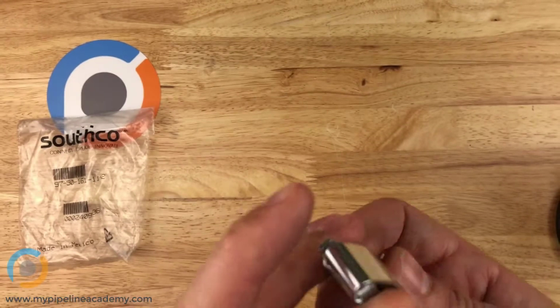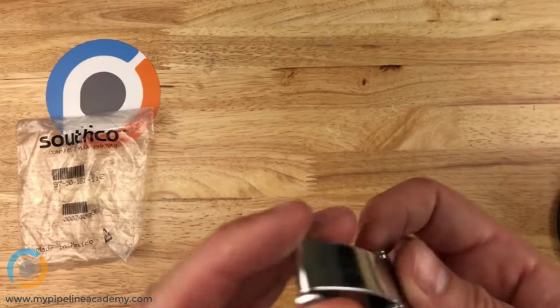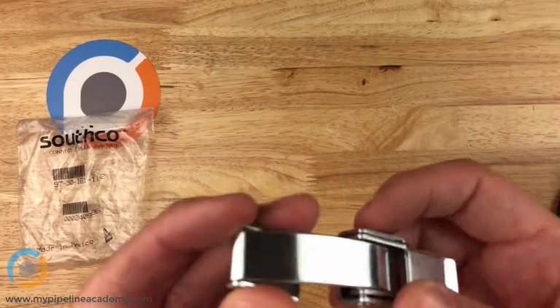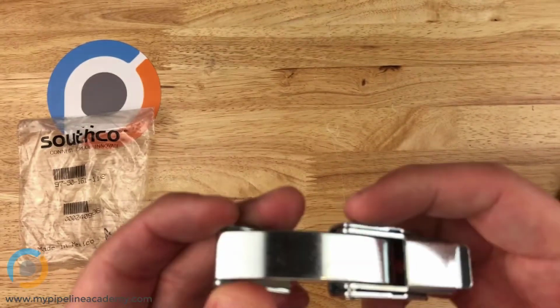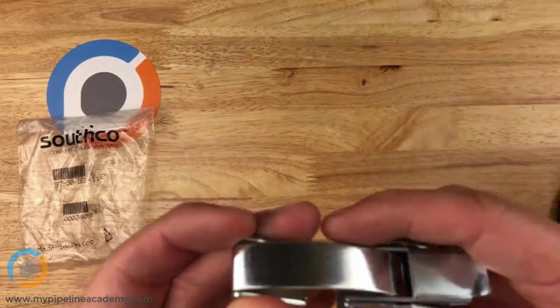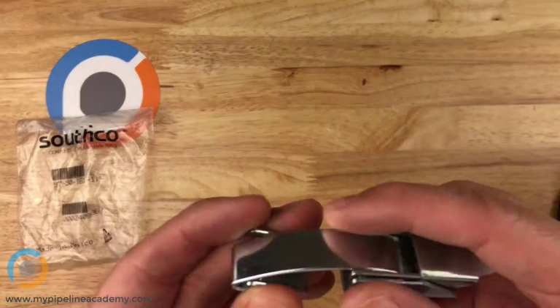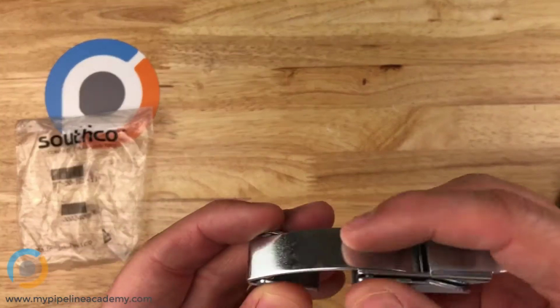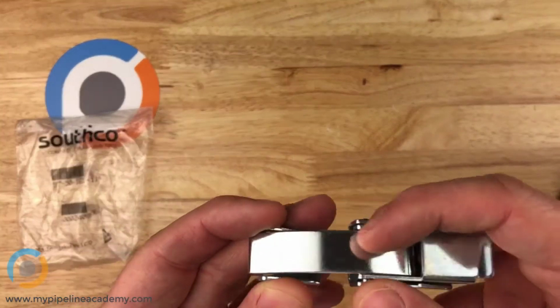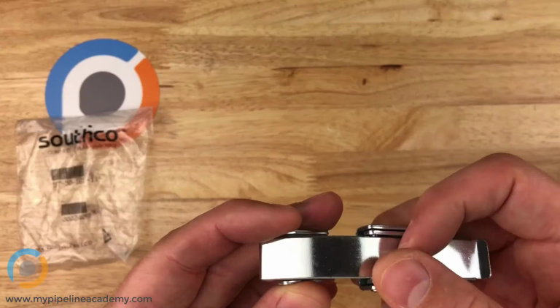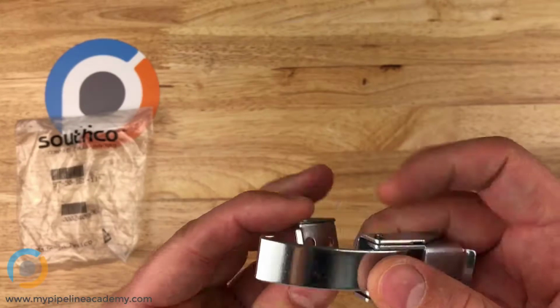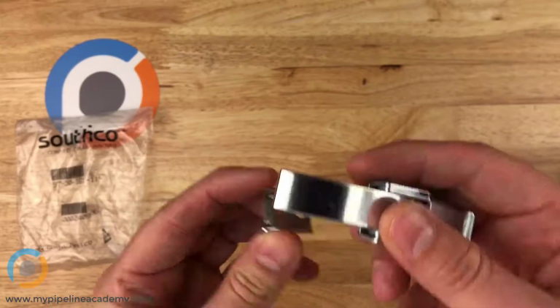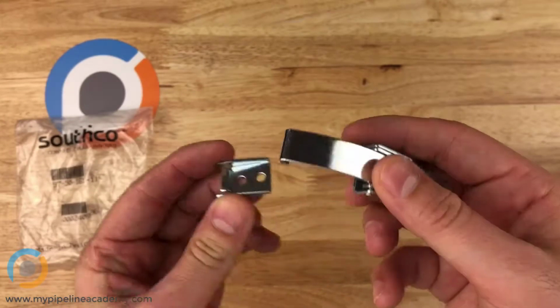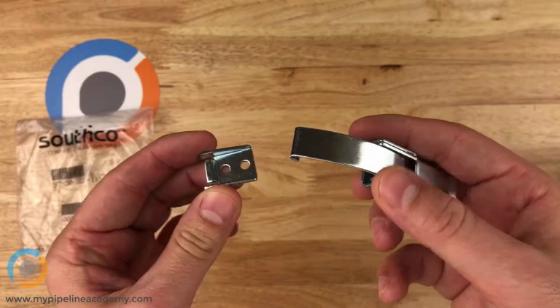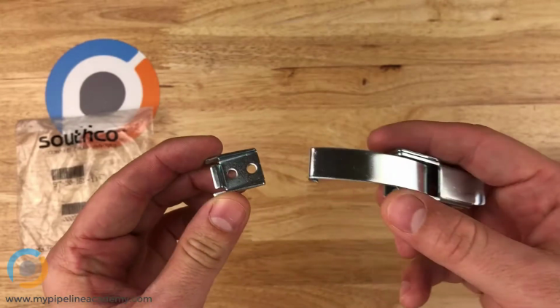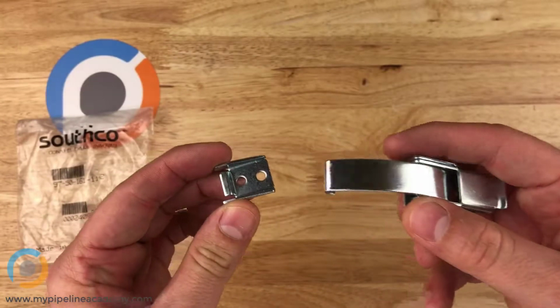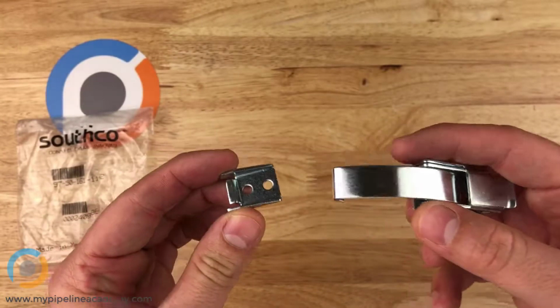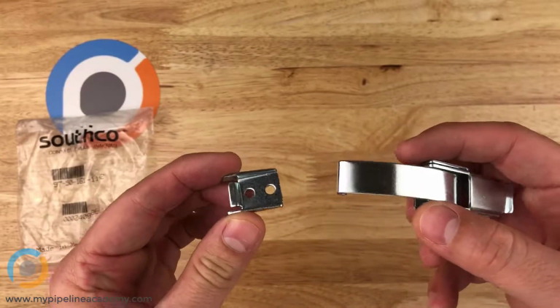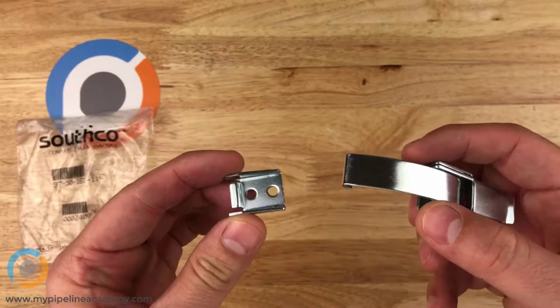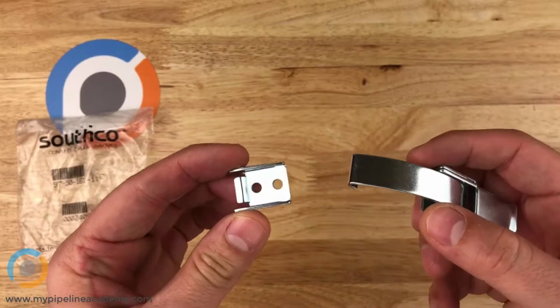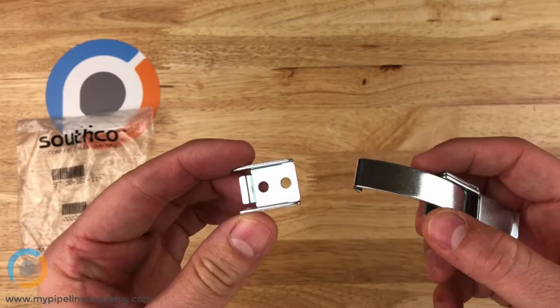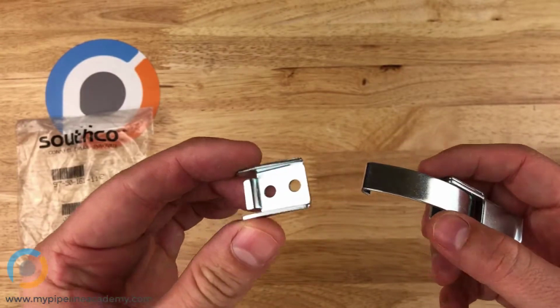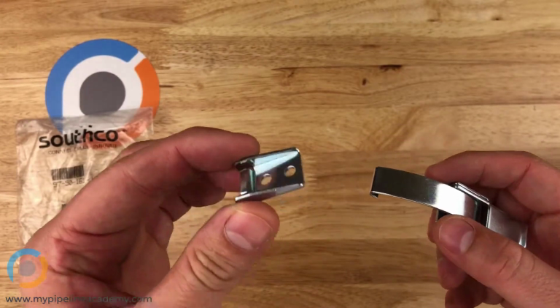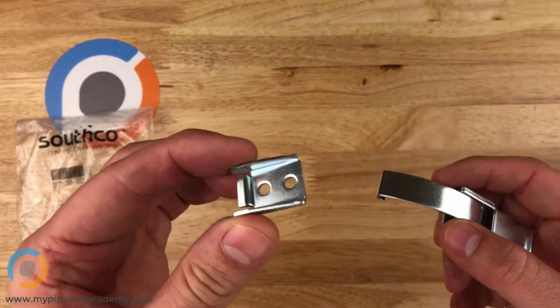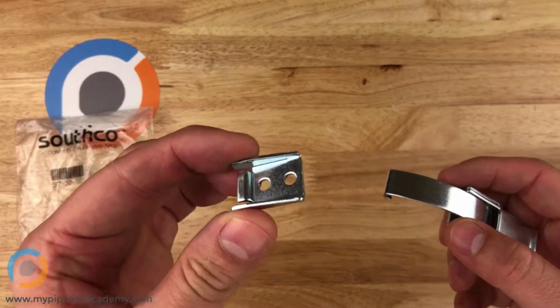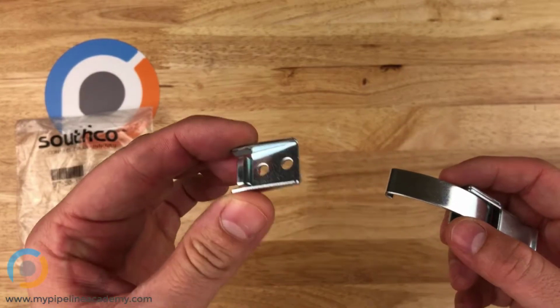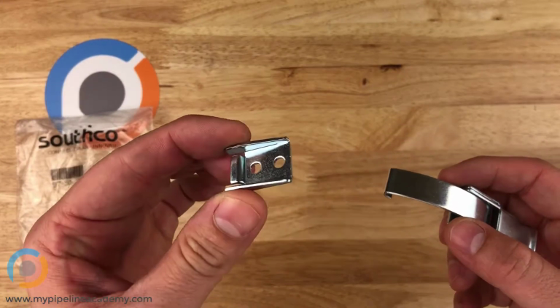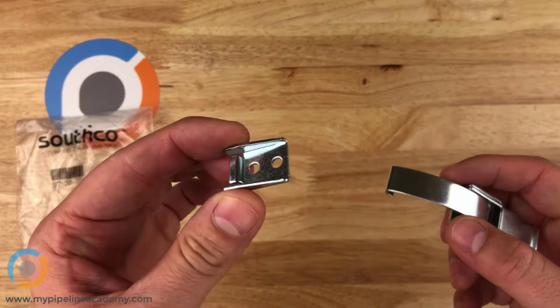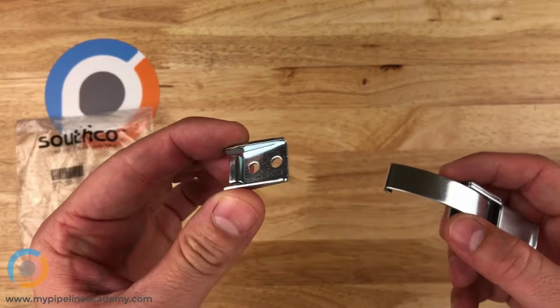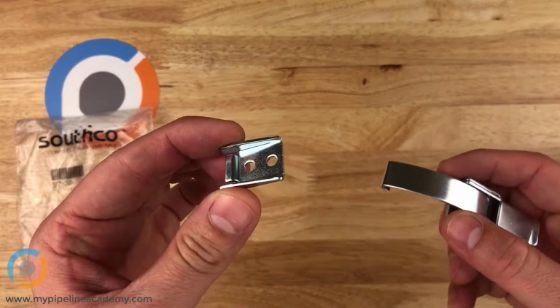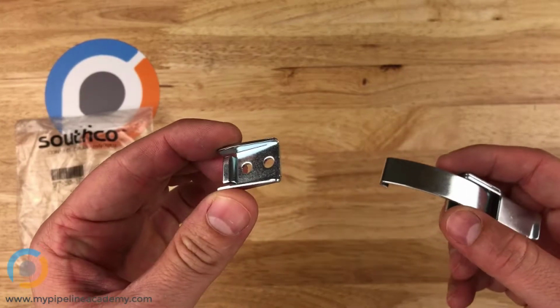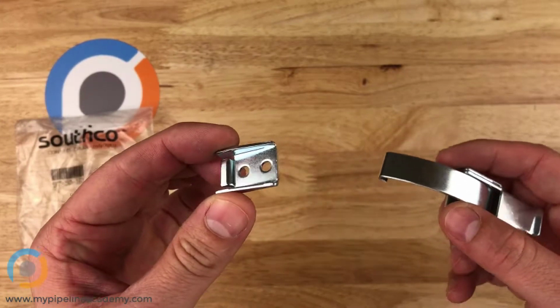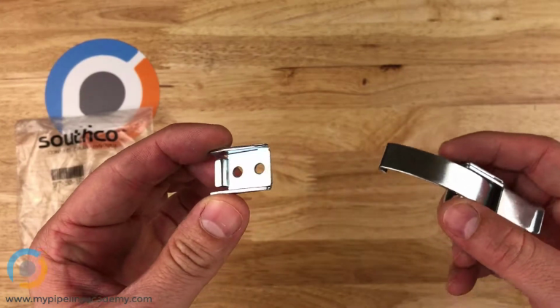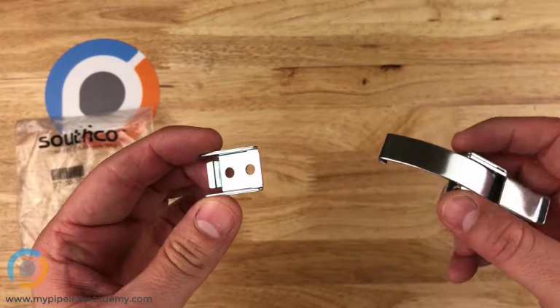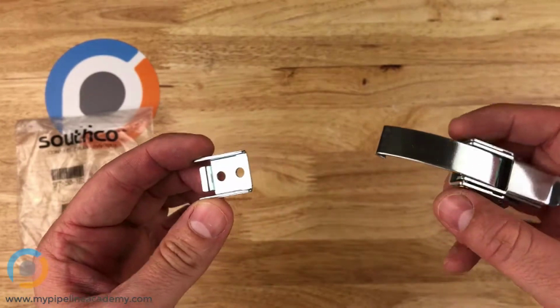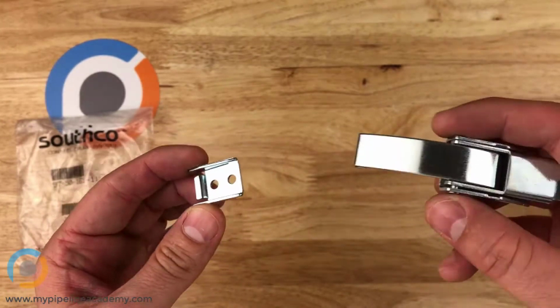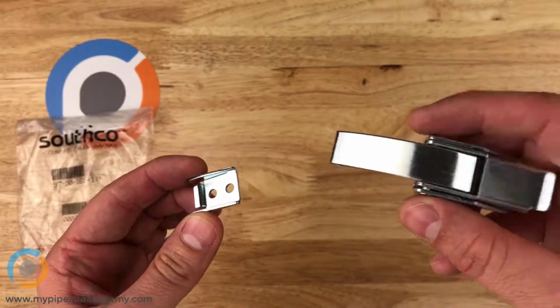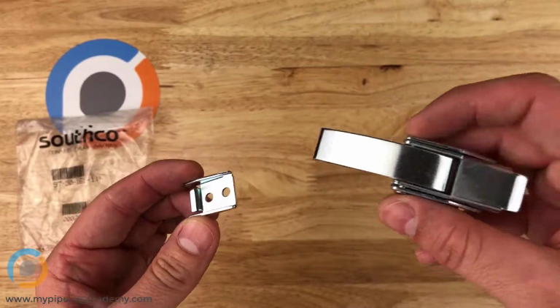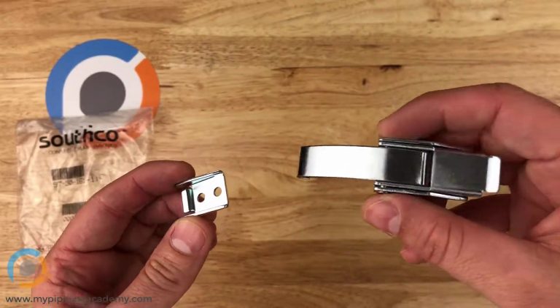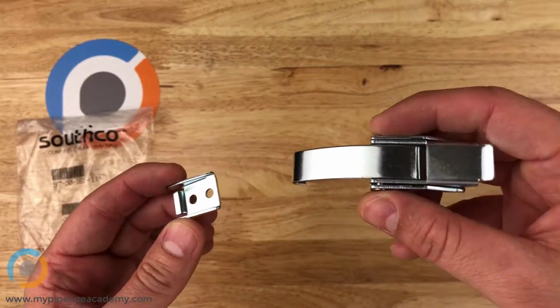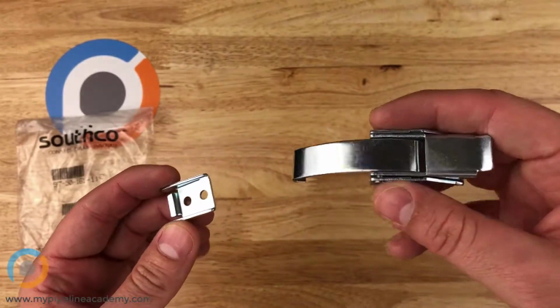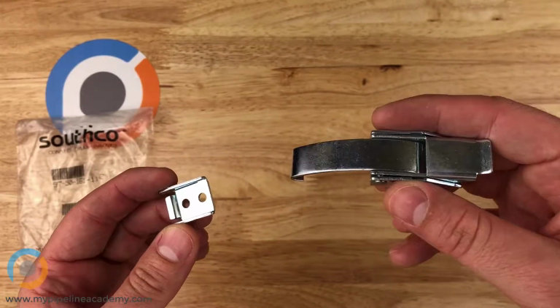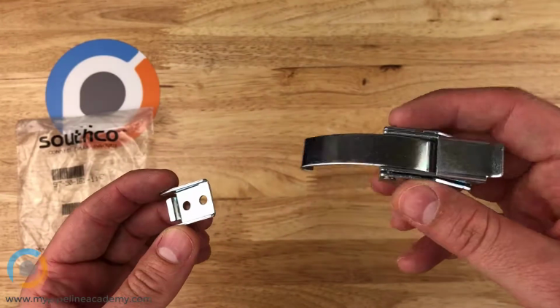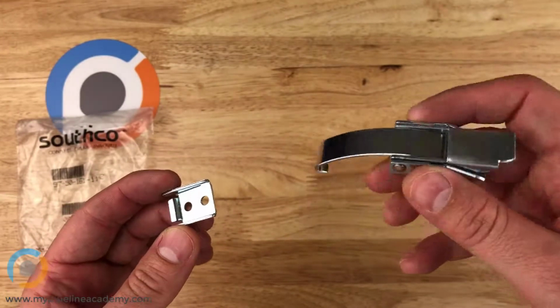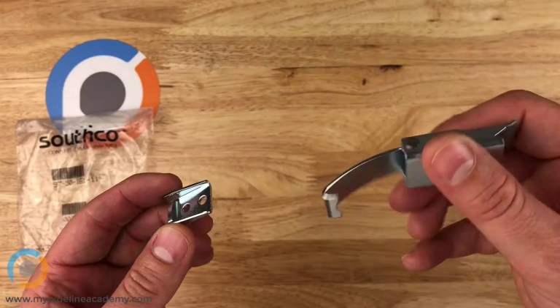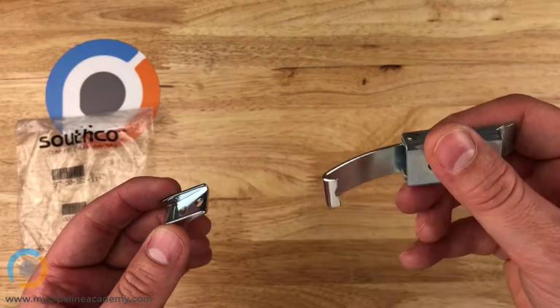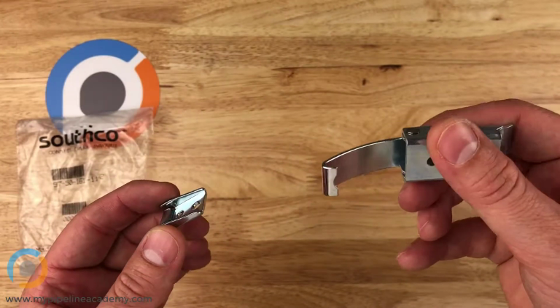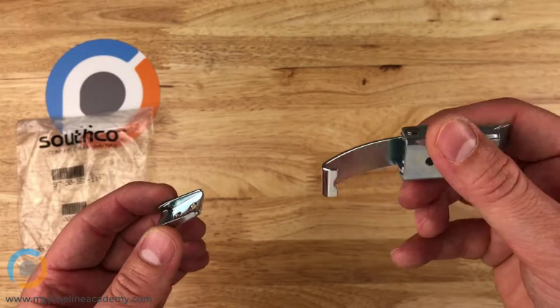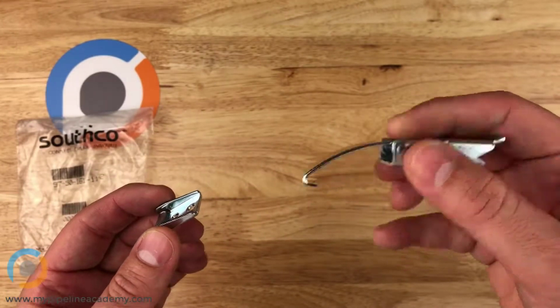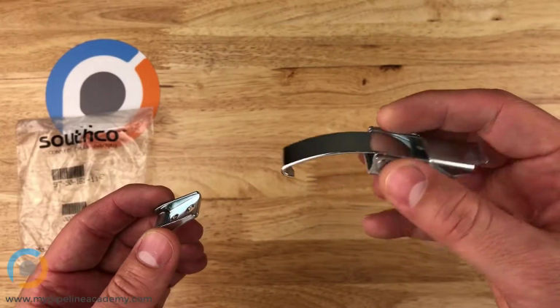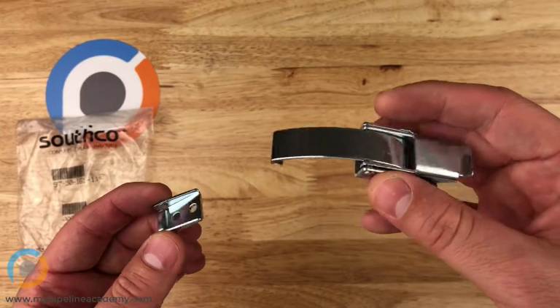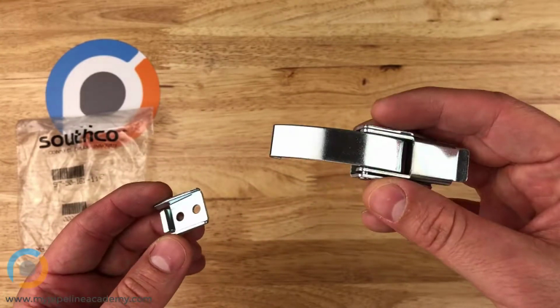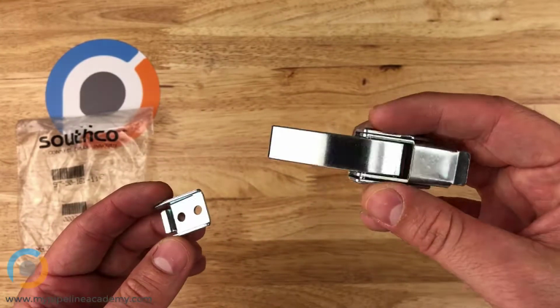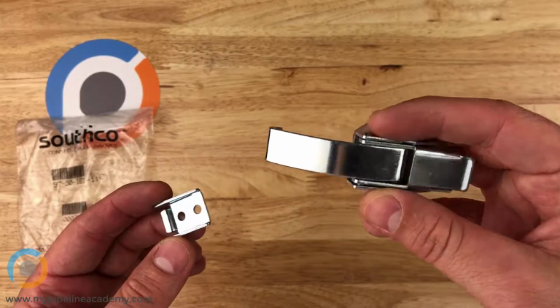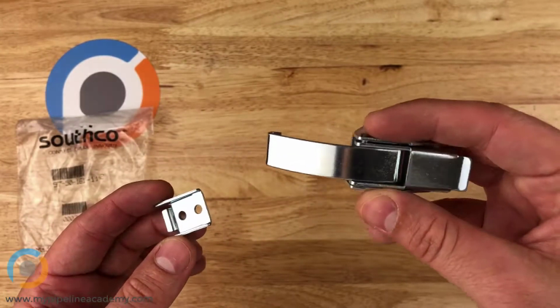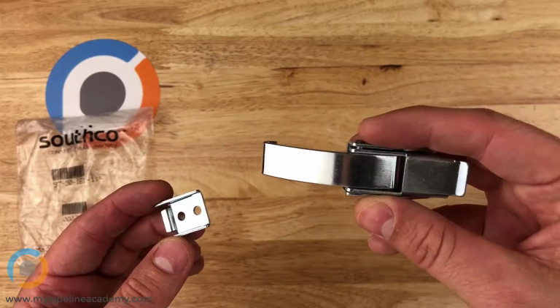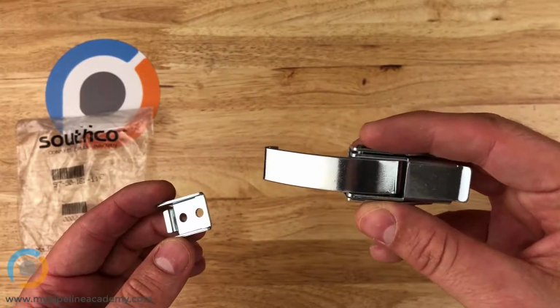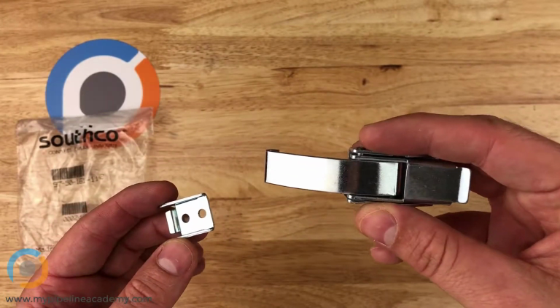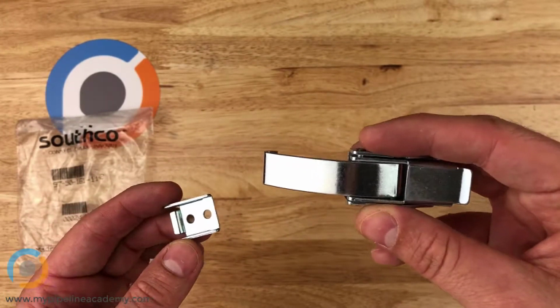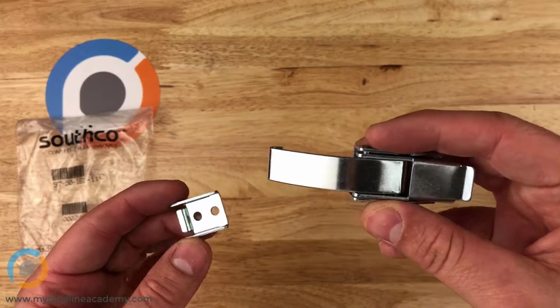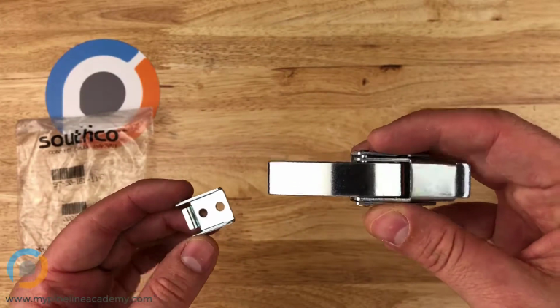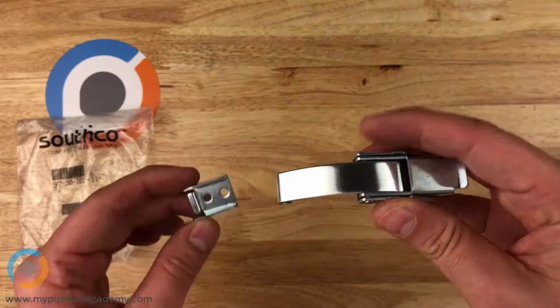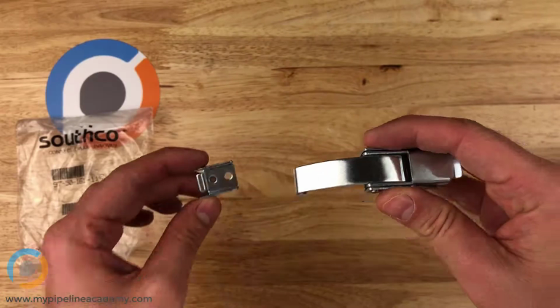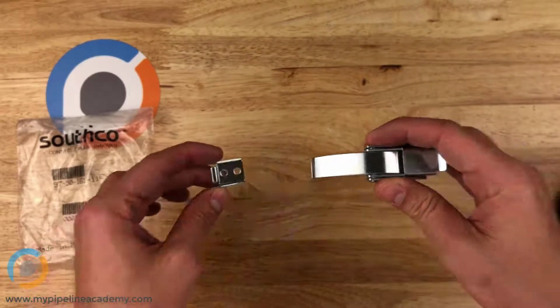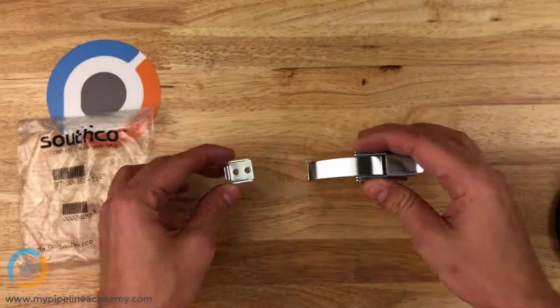It comes with two pieces. We've got the catch here, and we've got the actual latch here.